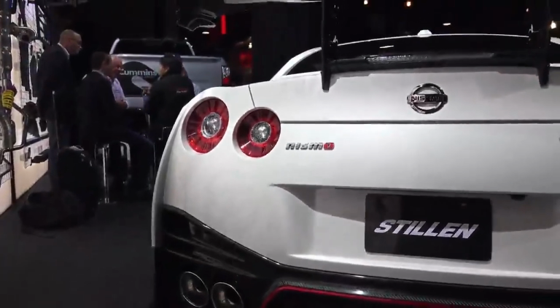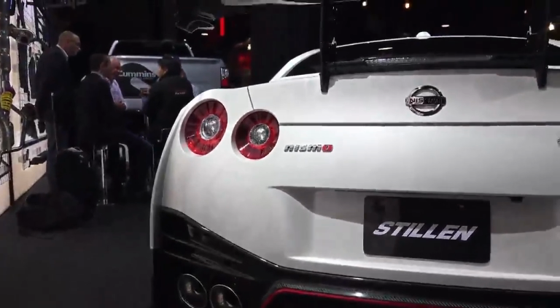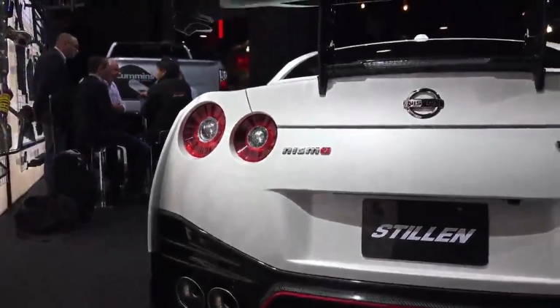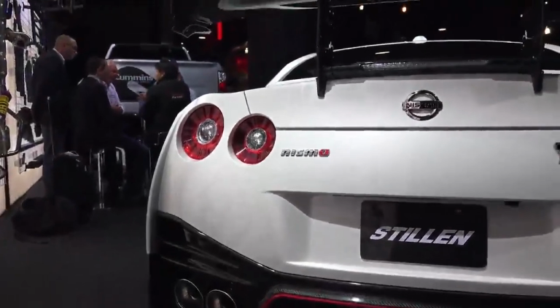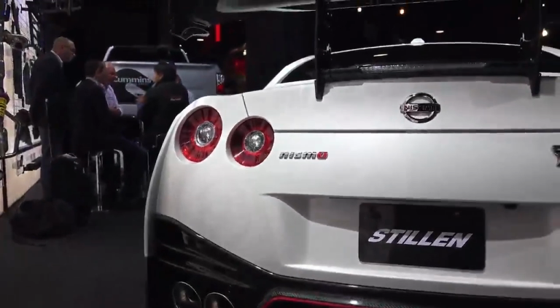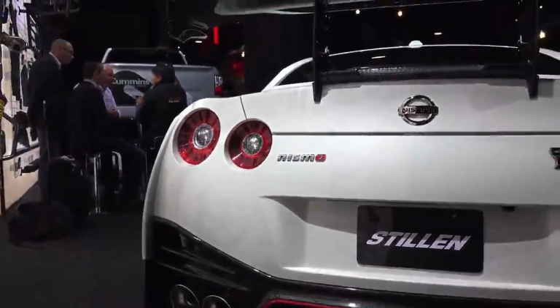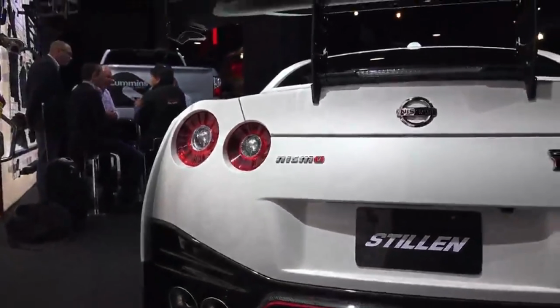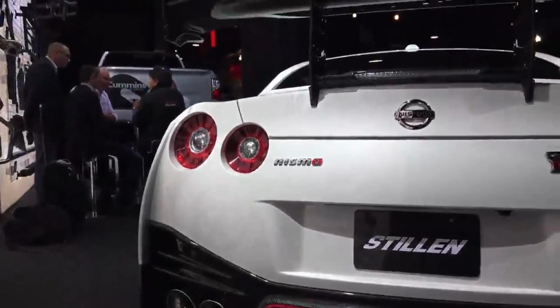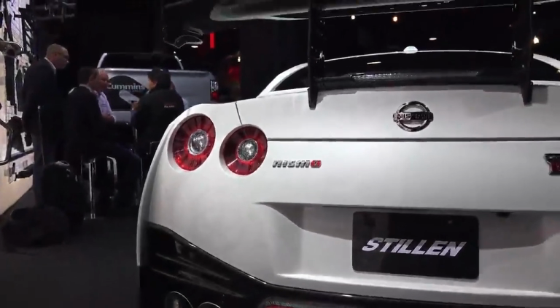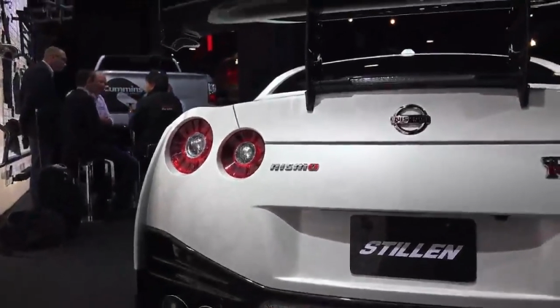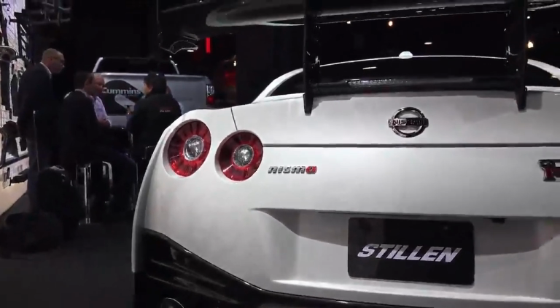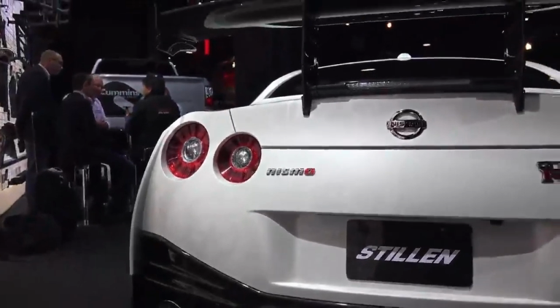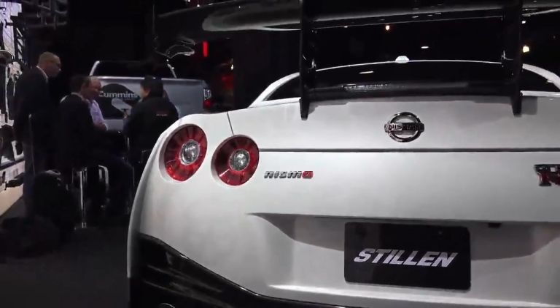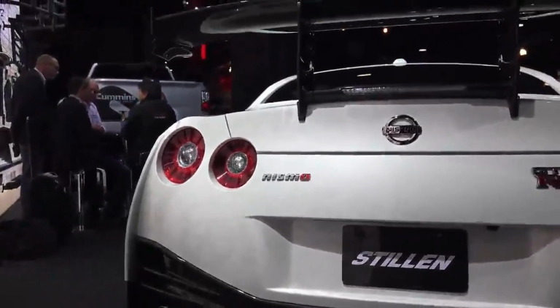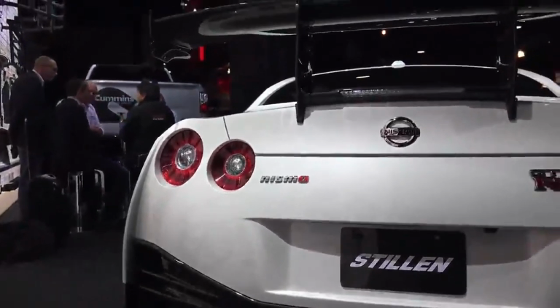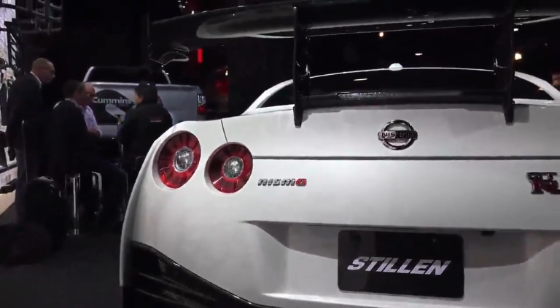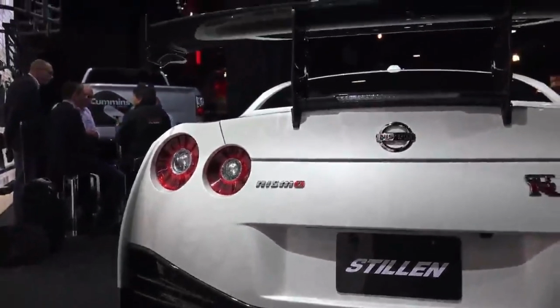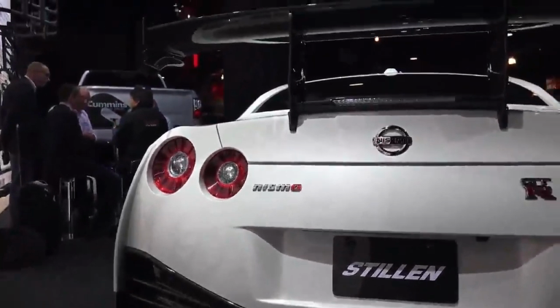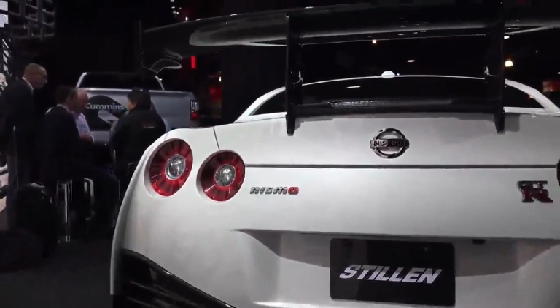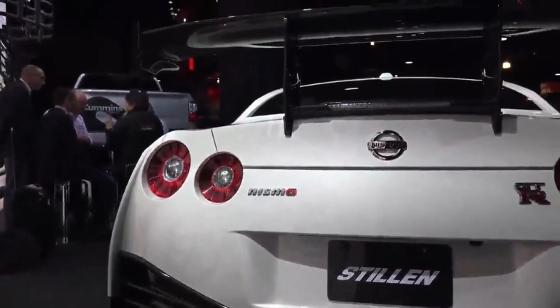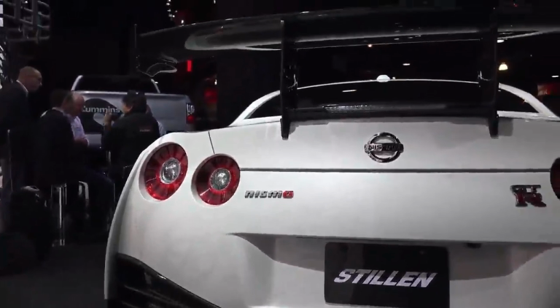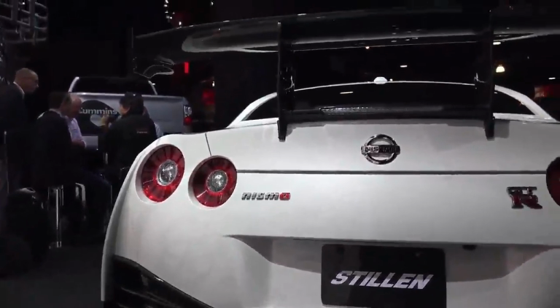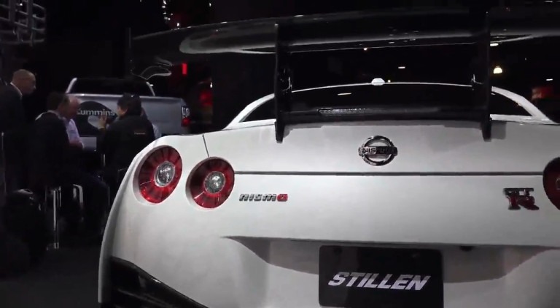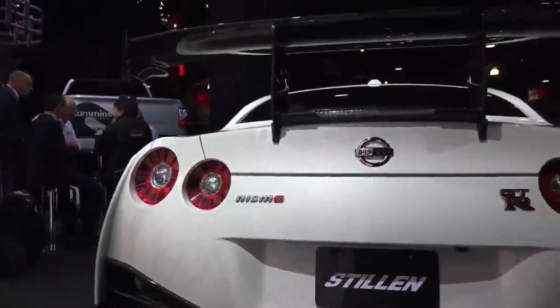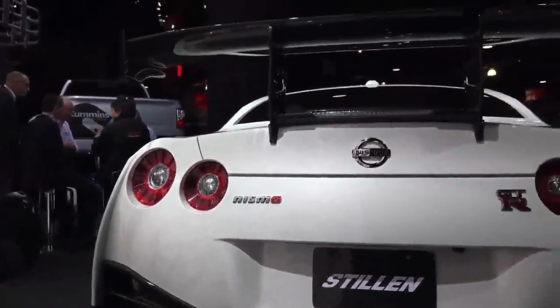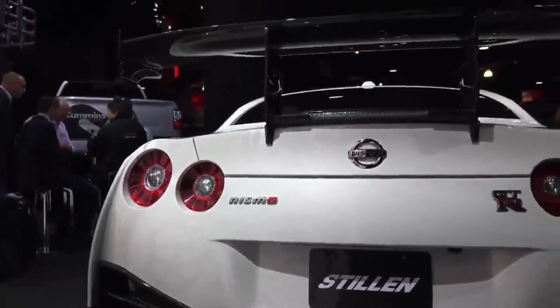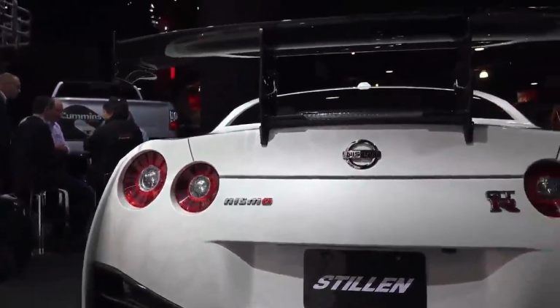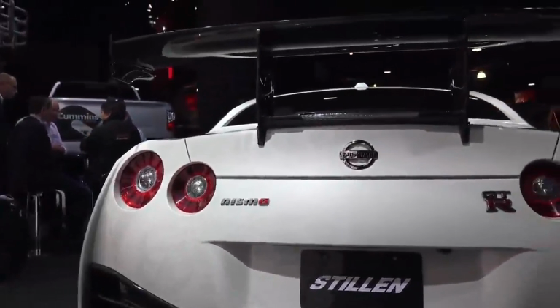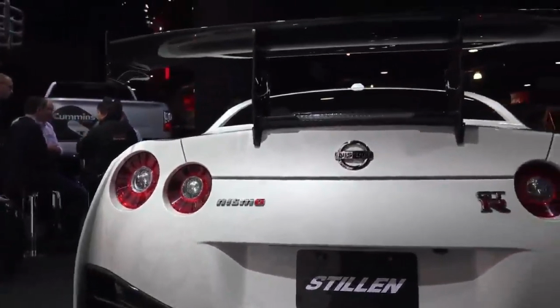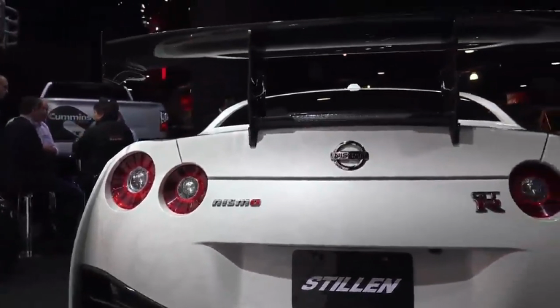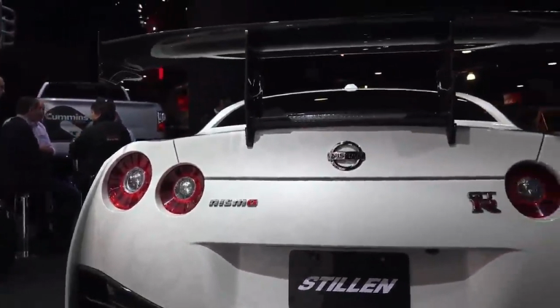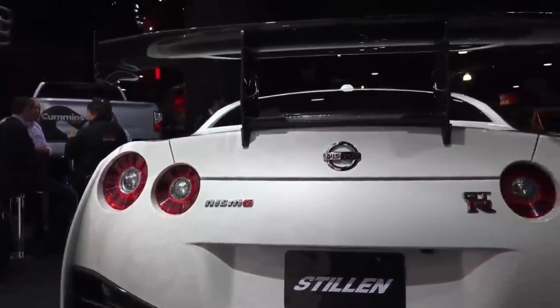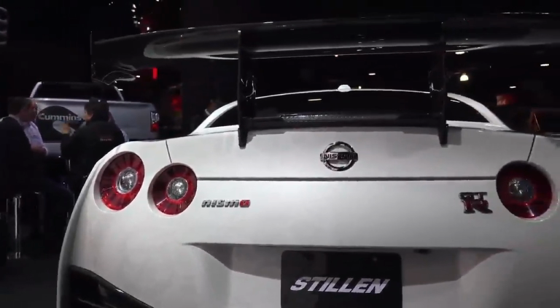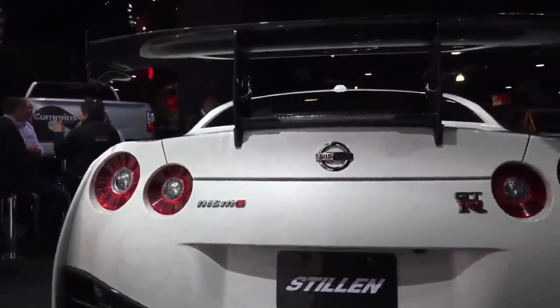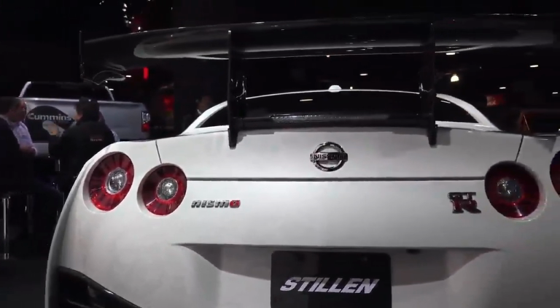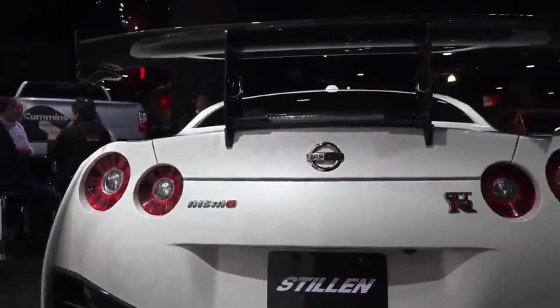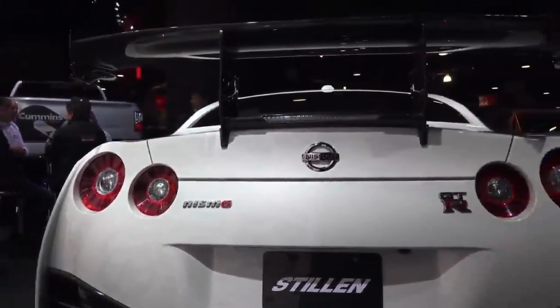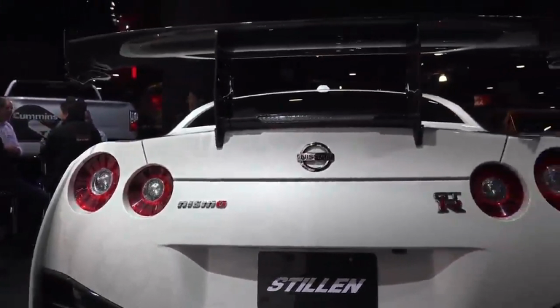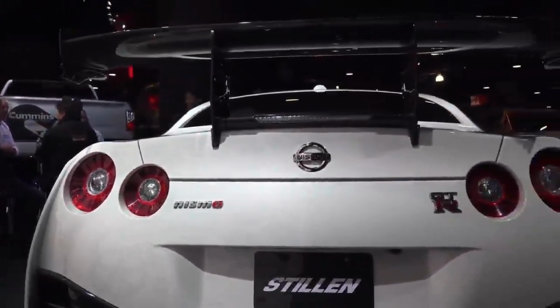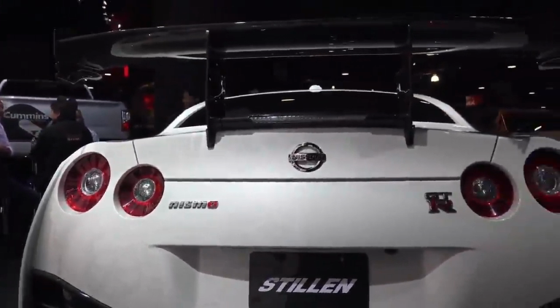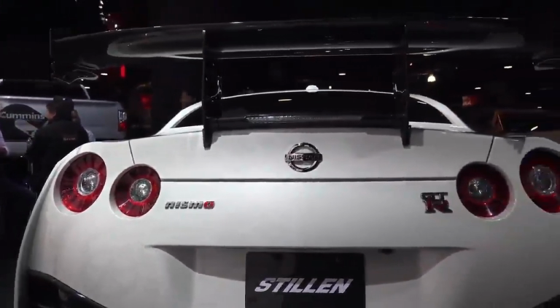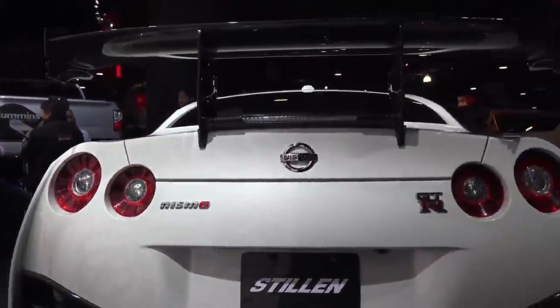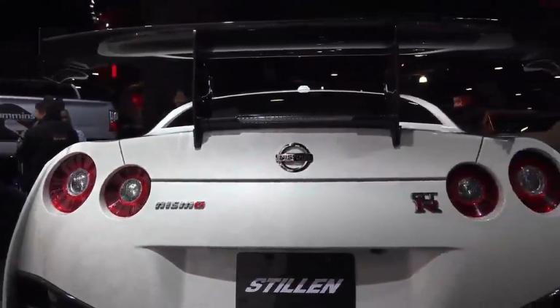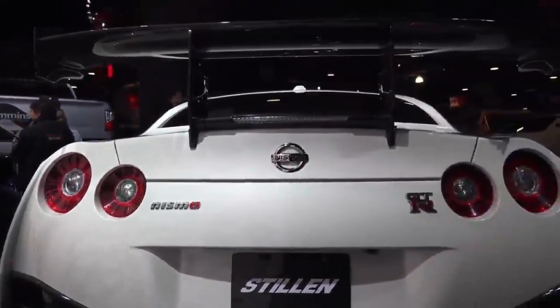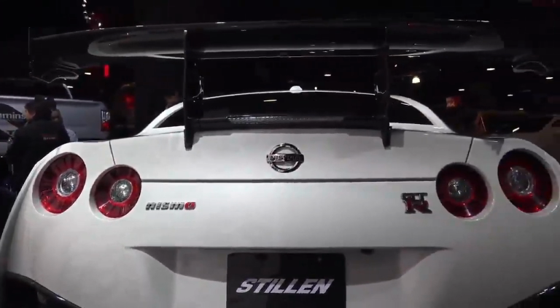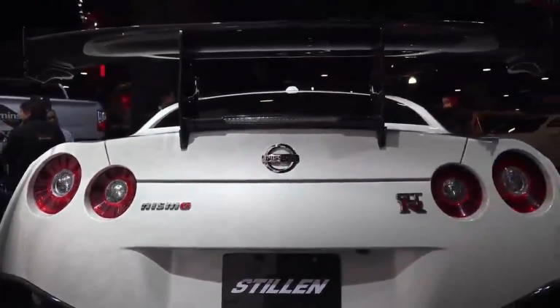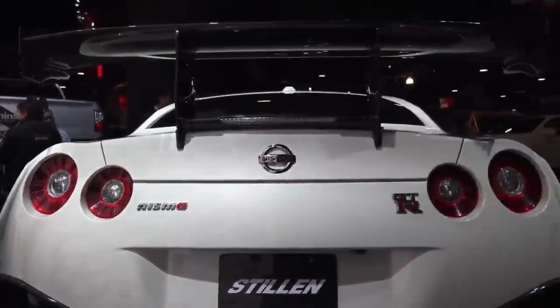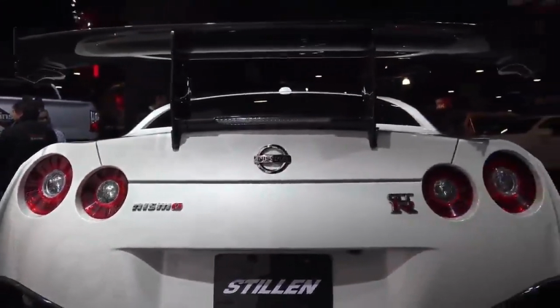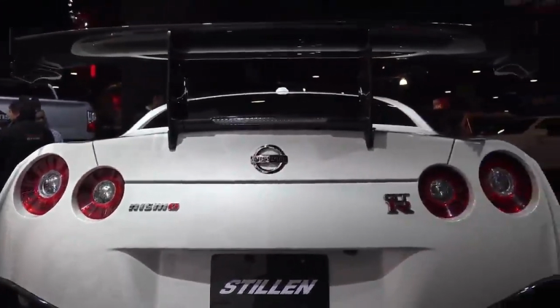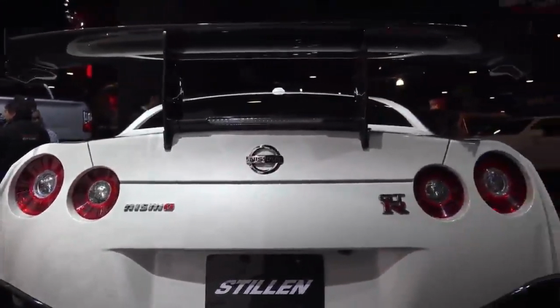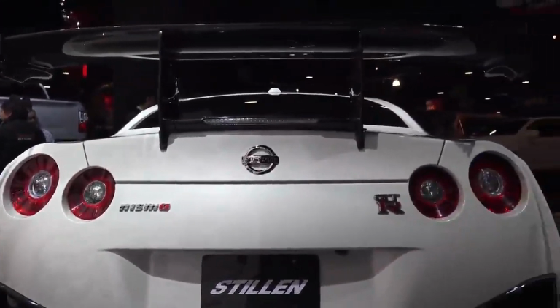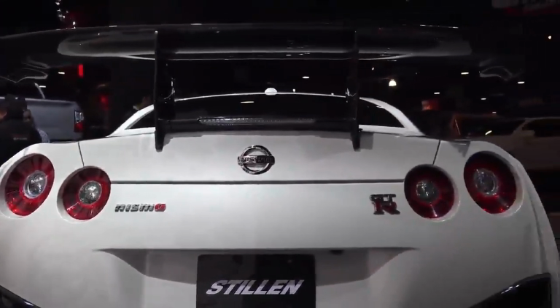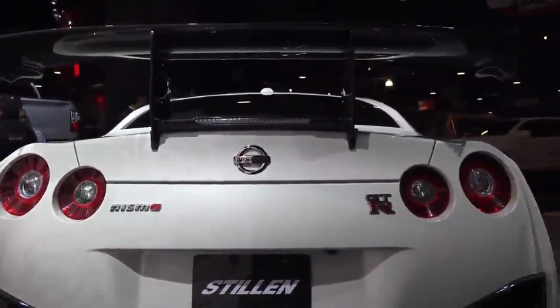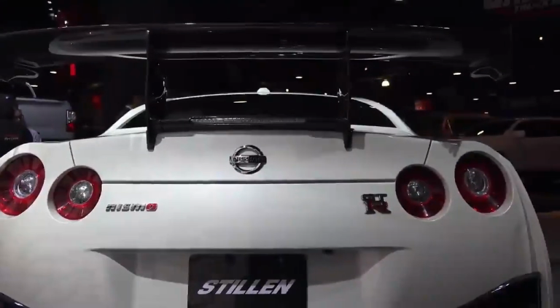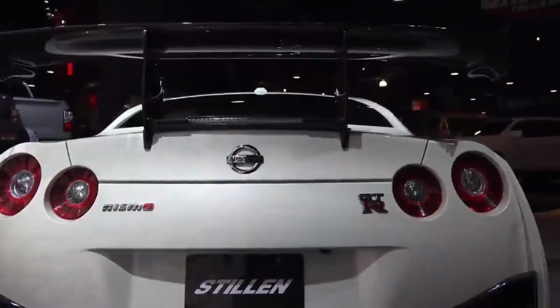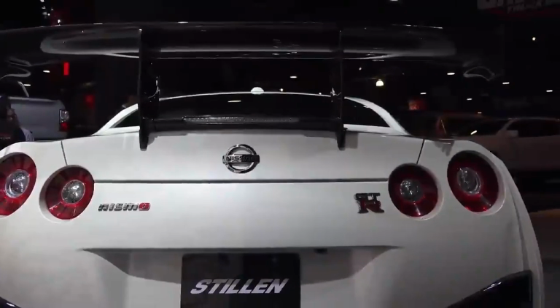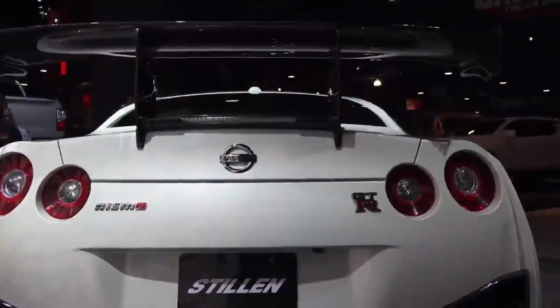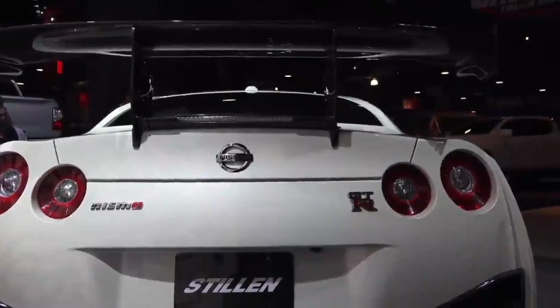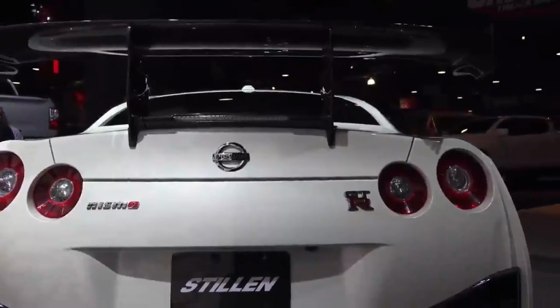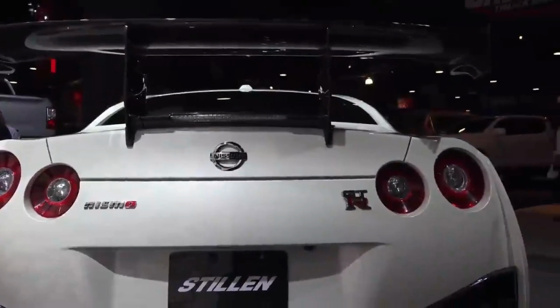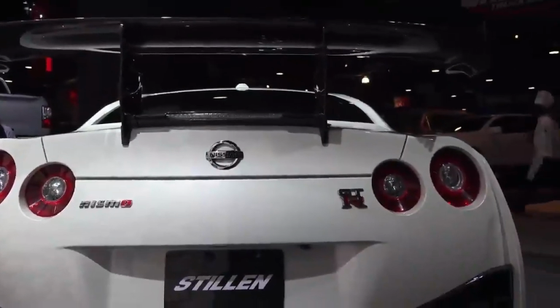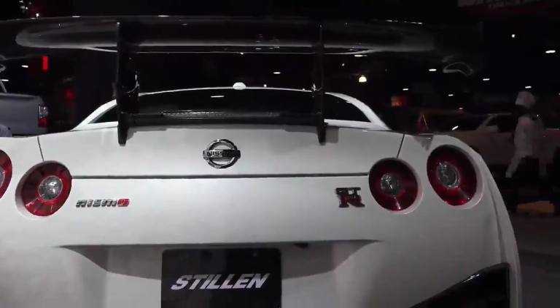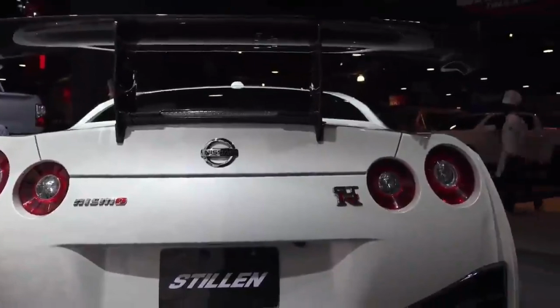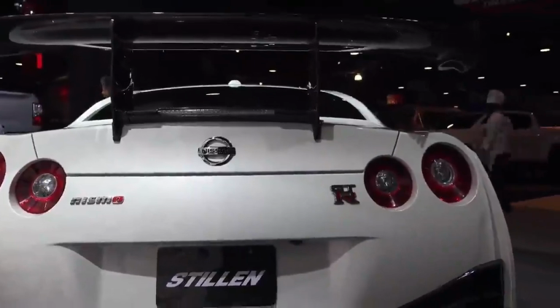So how did the GT-R manage to maintain an average speed of over 107 miles per hour for just under 13 consecutive miles?